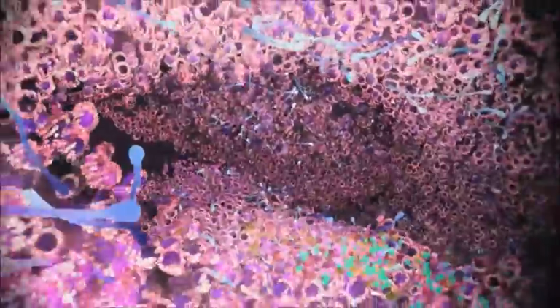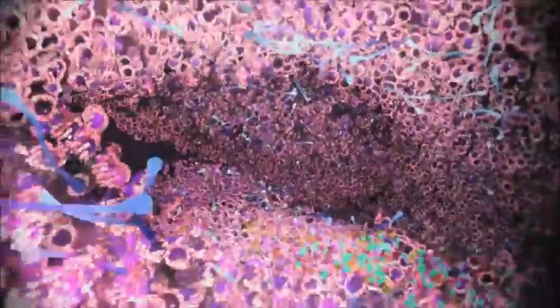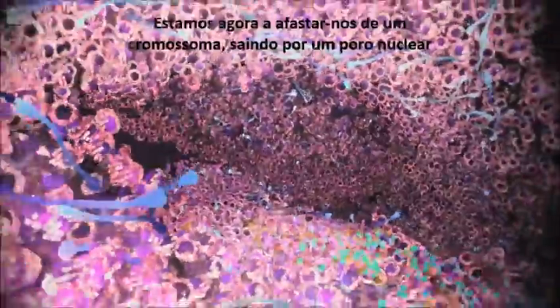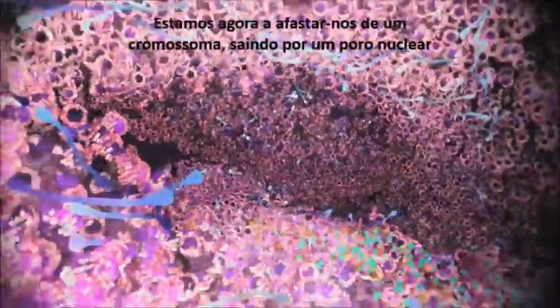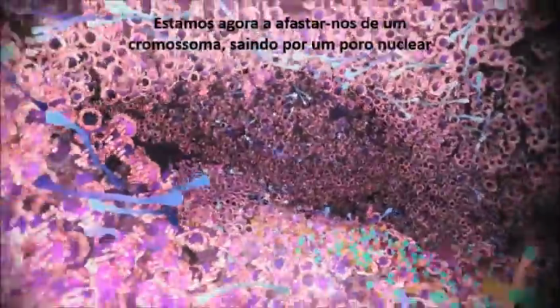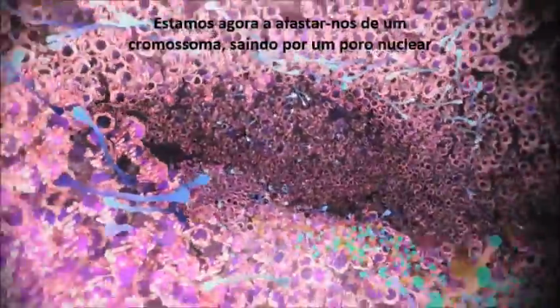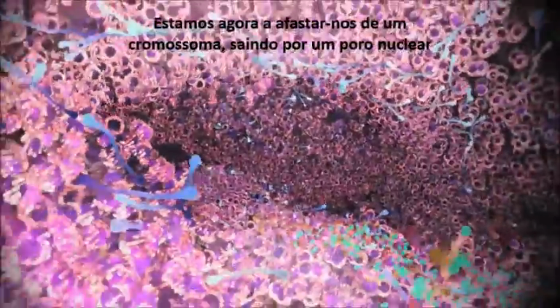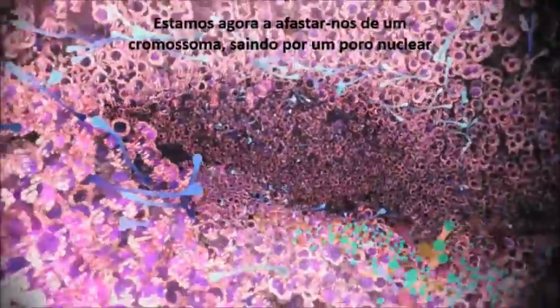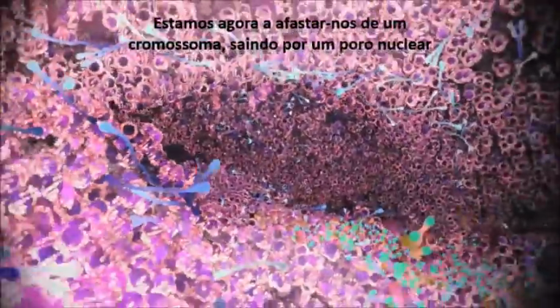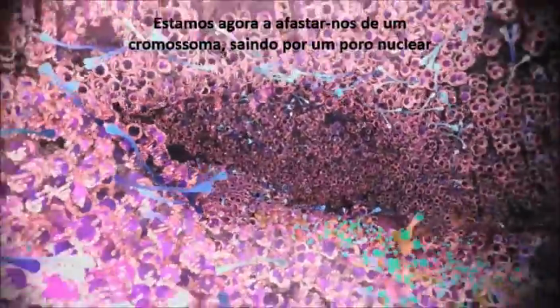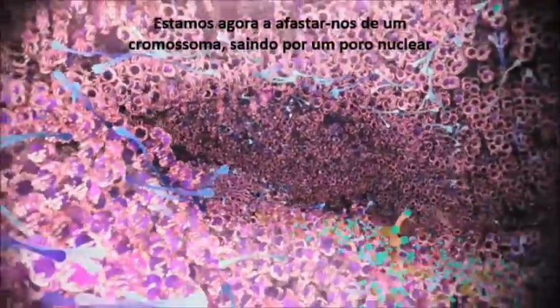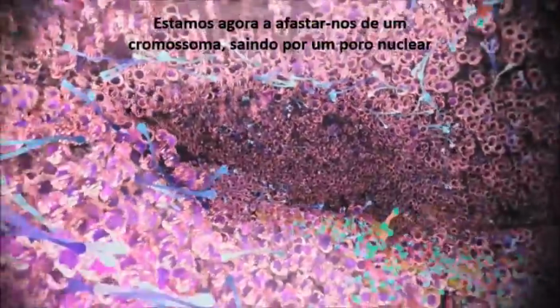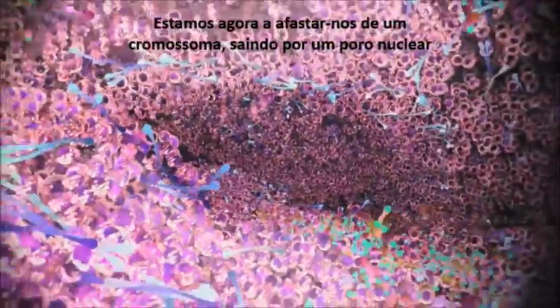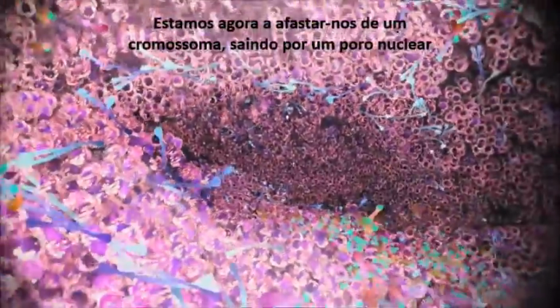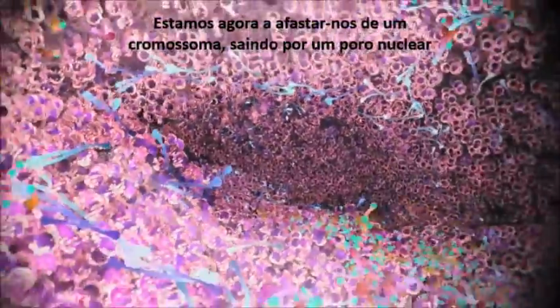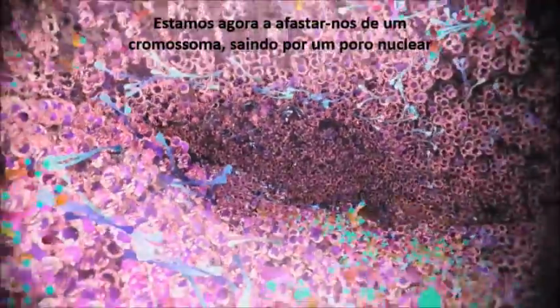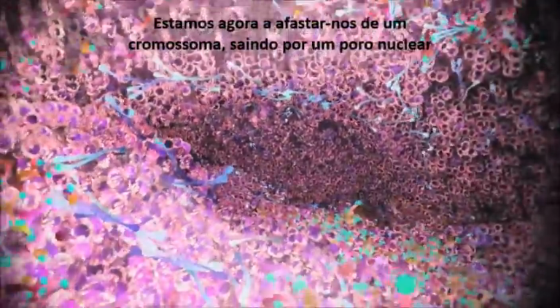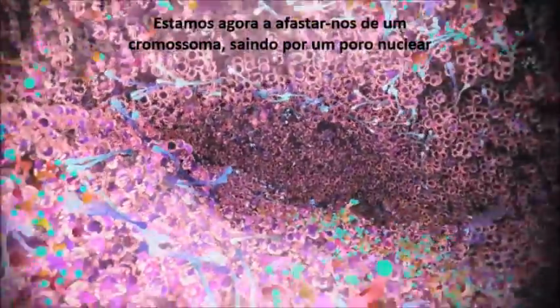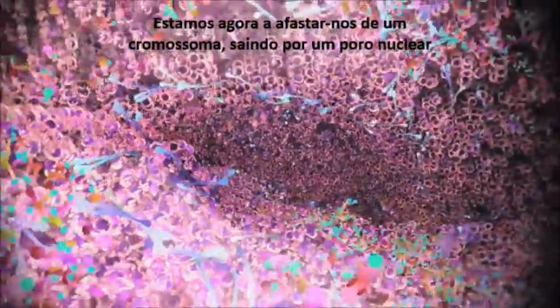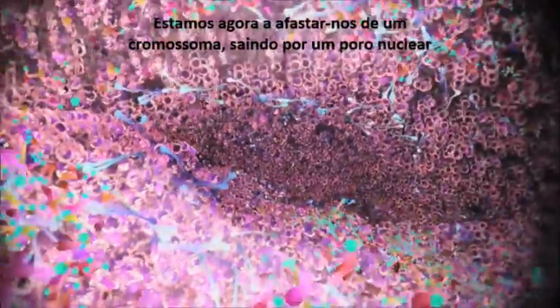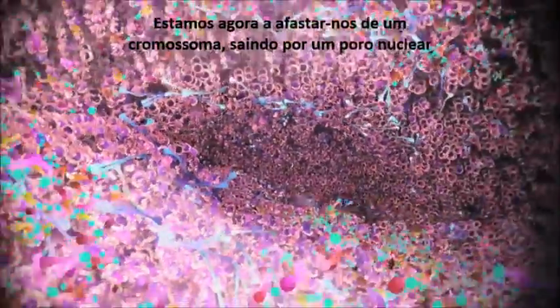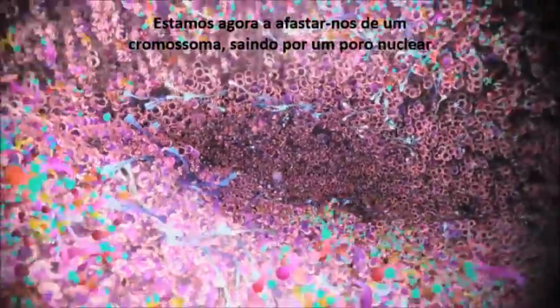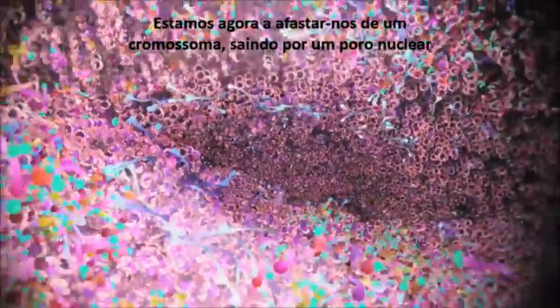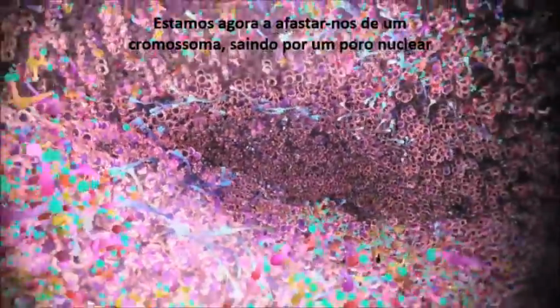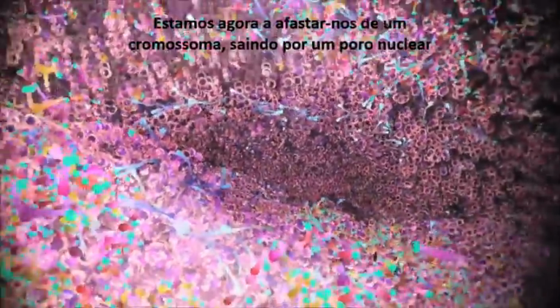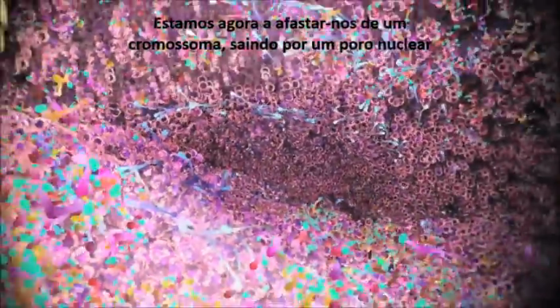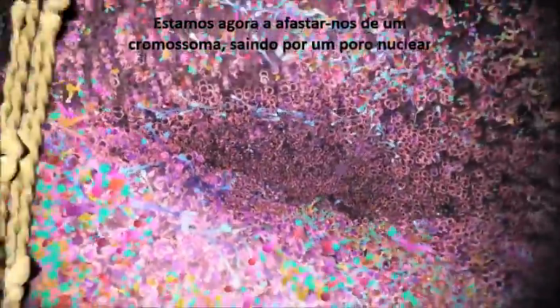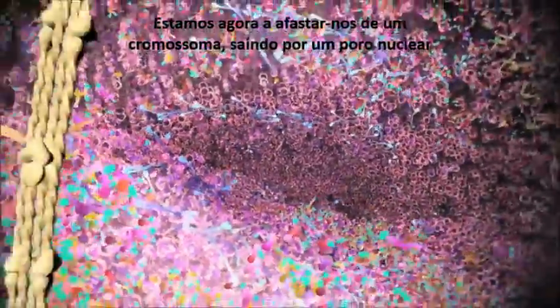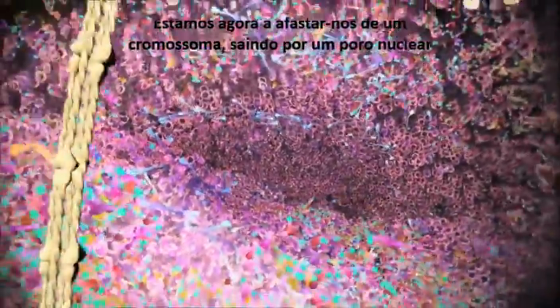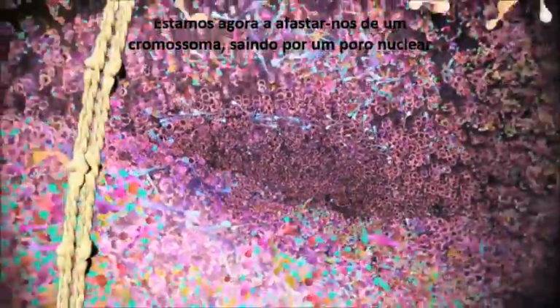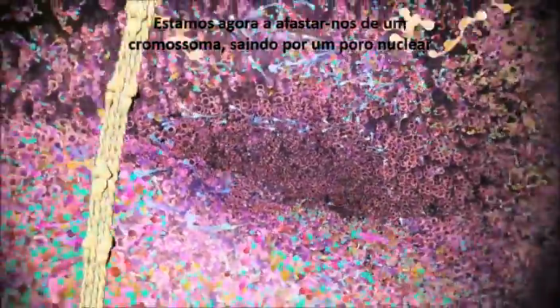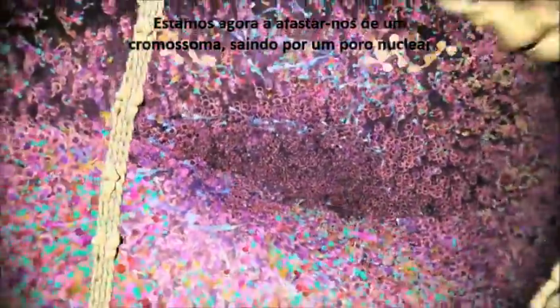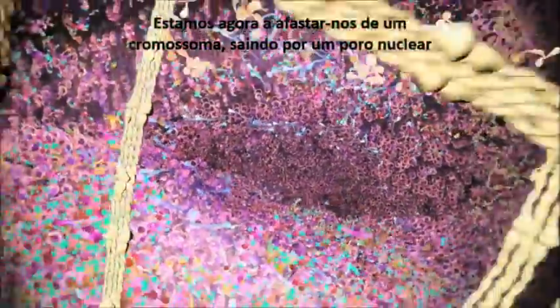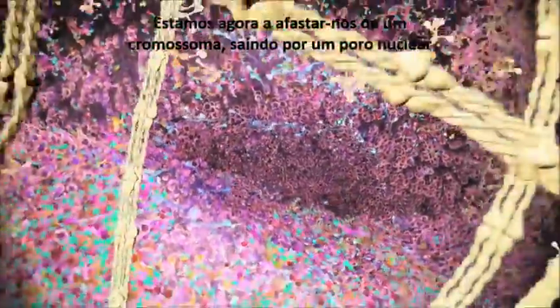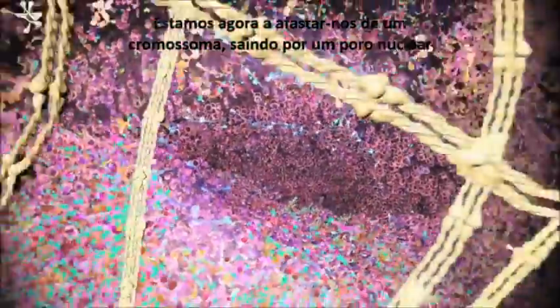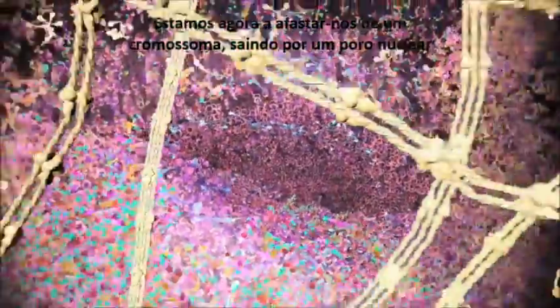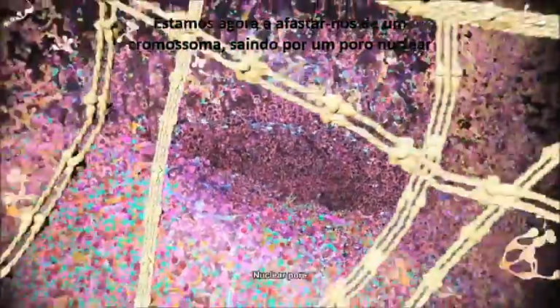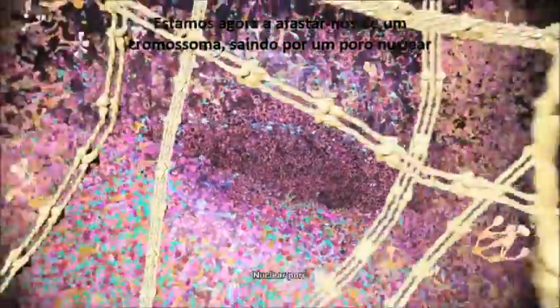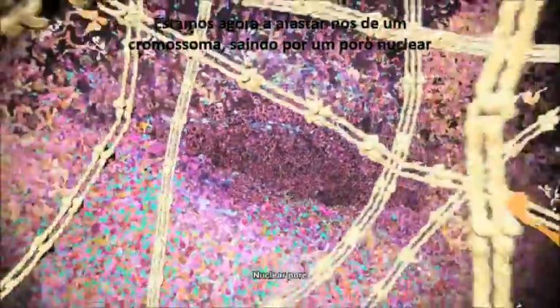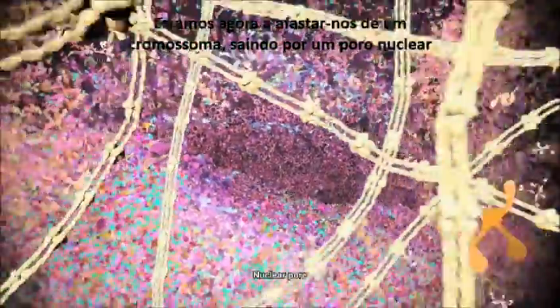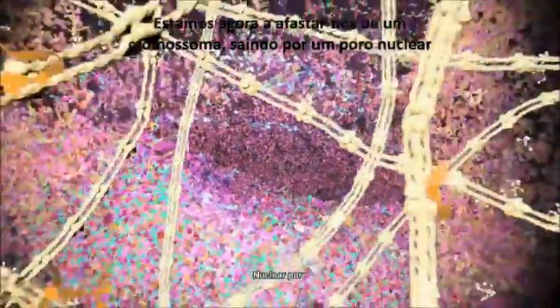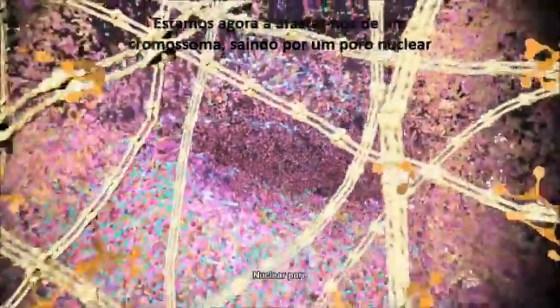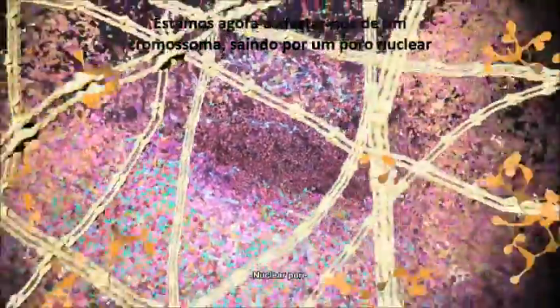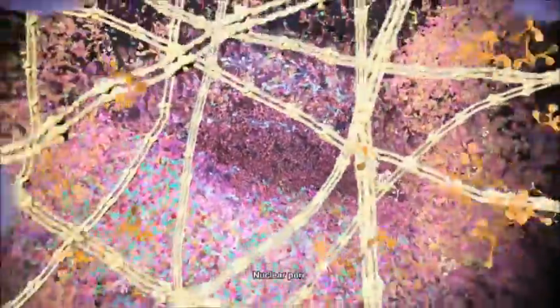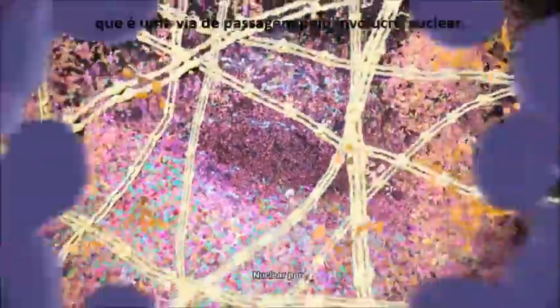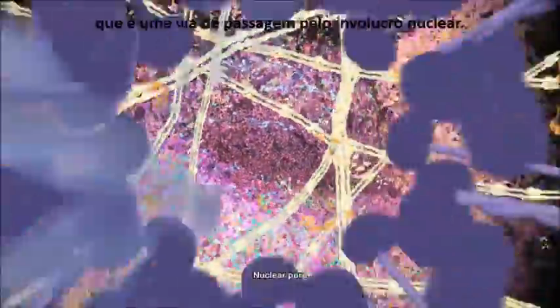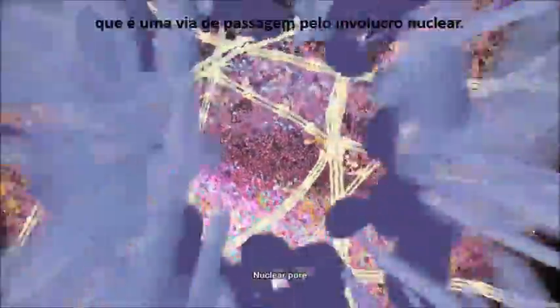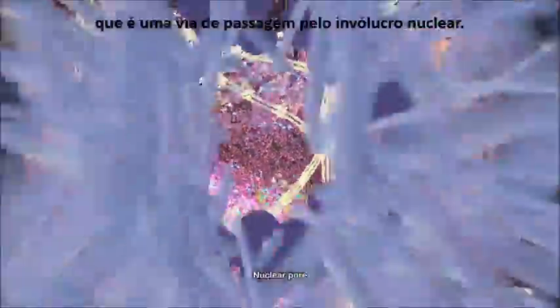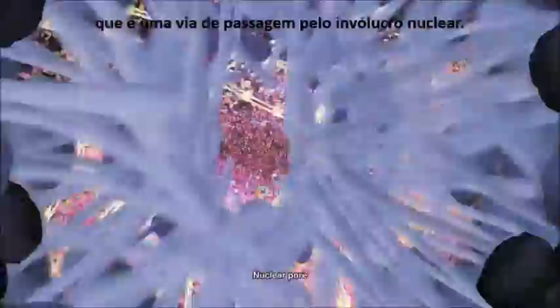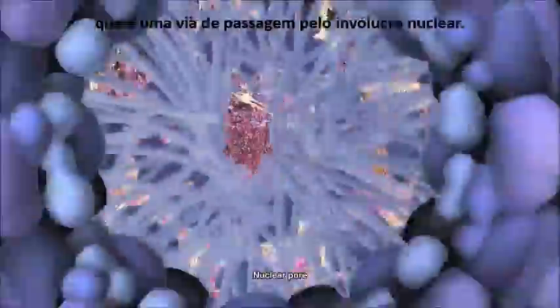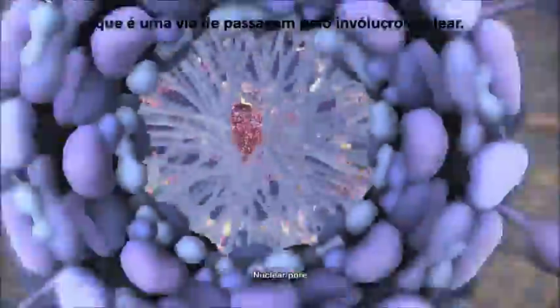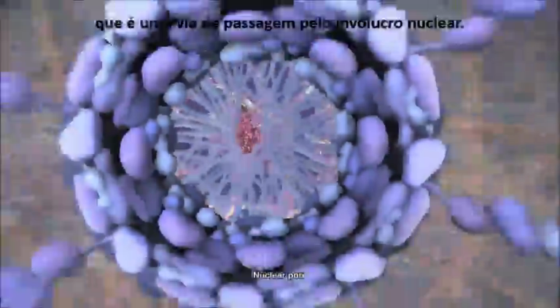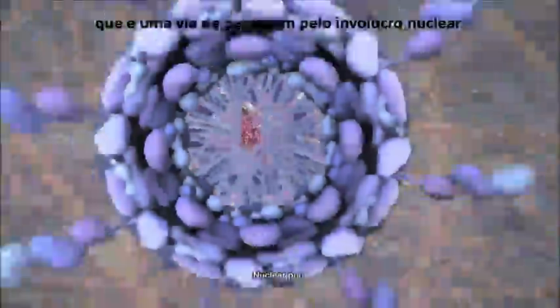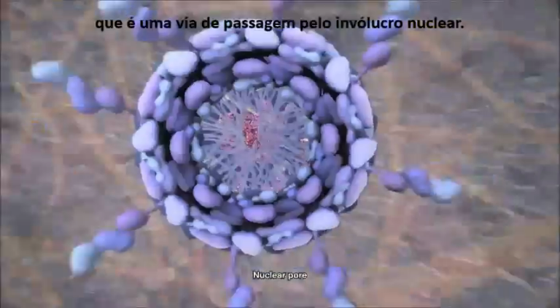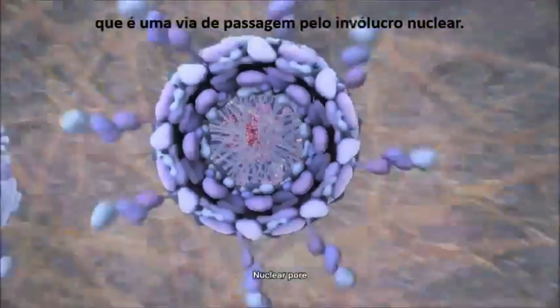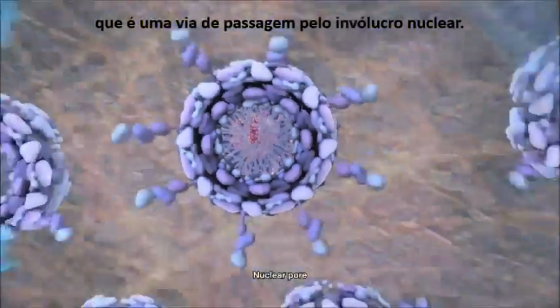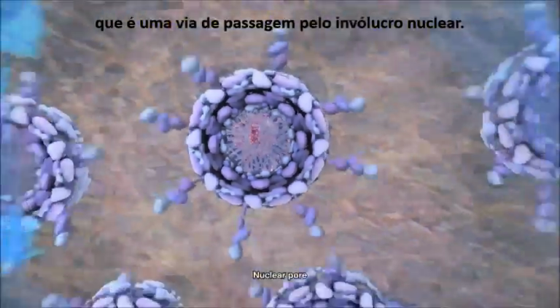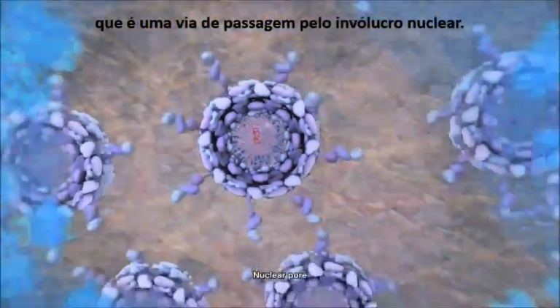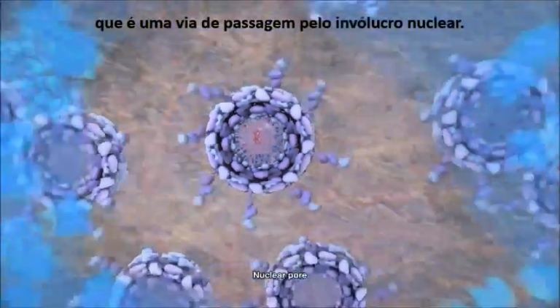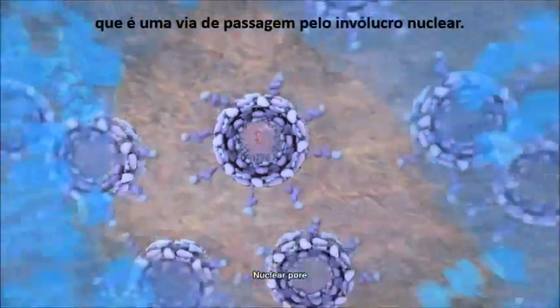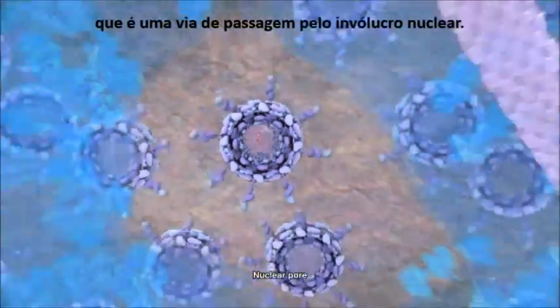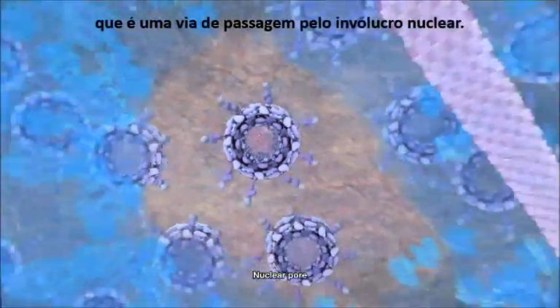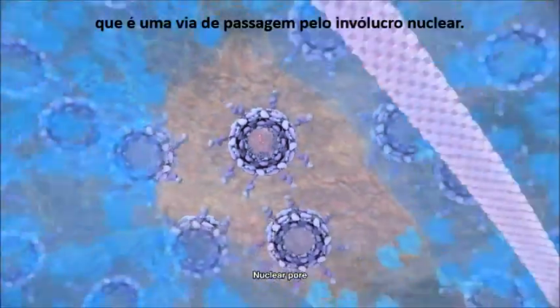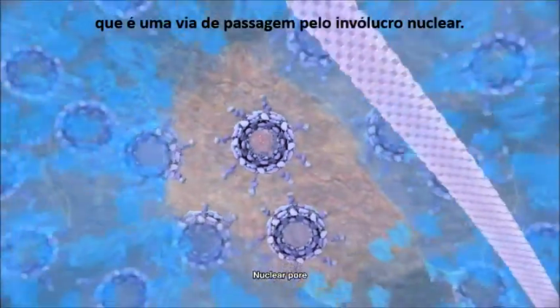We are now pulling away from a chromosome, out through a nuclear pore, which is a gateway through the nuclear membrane.